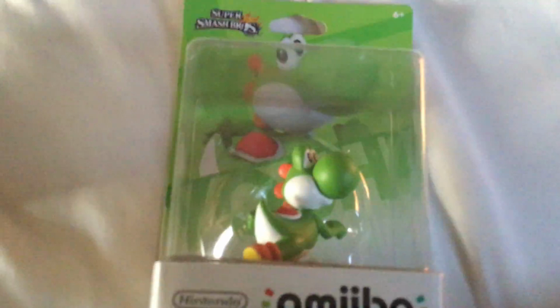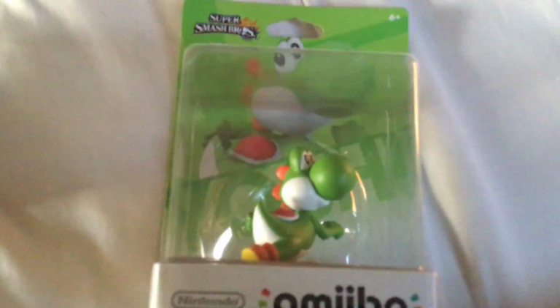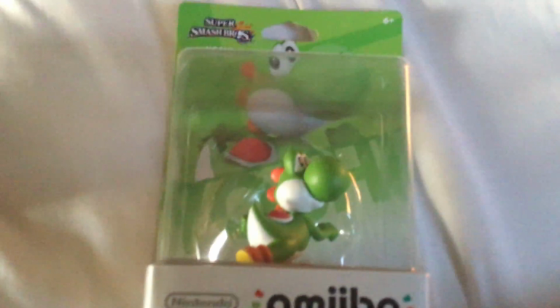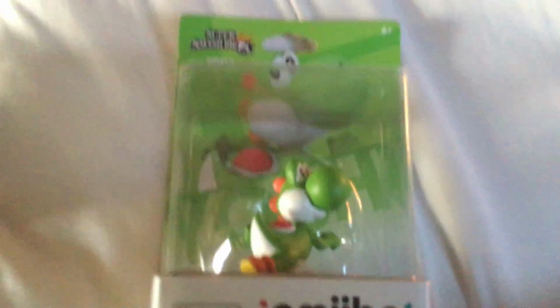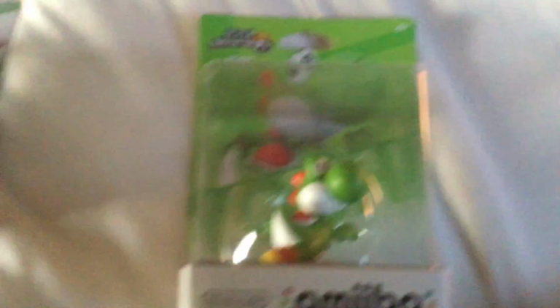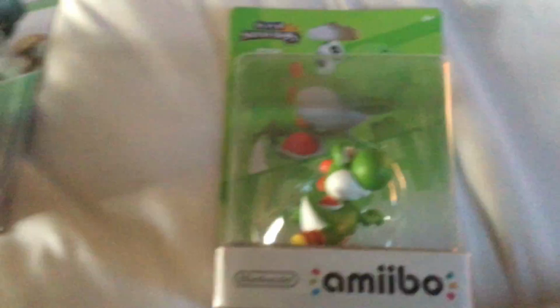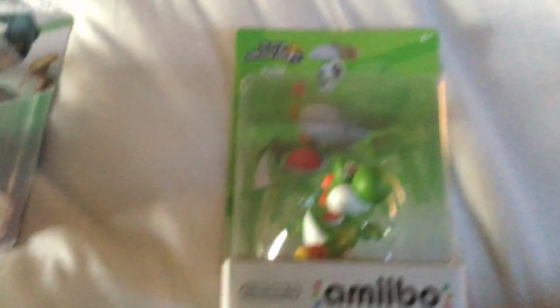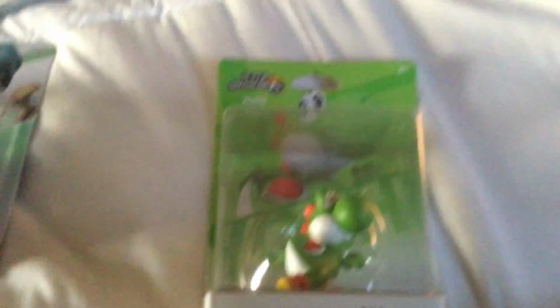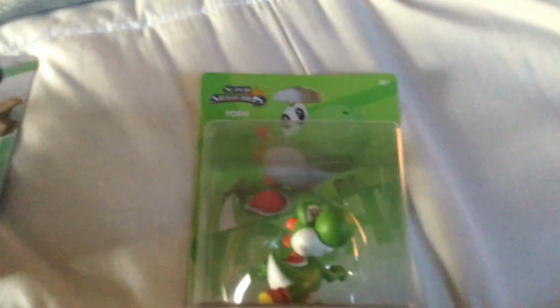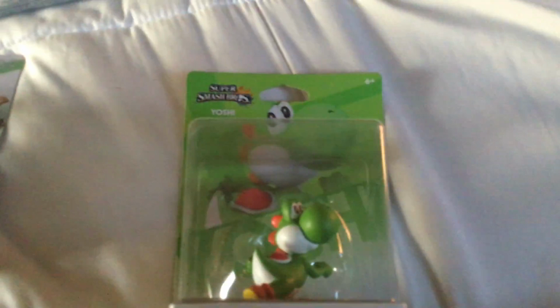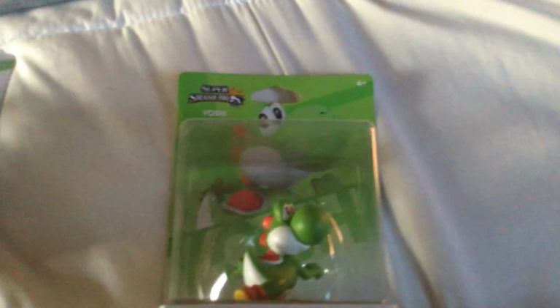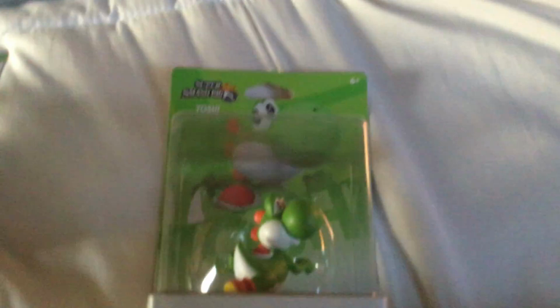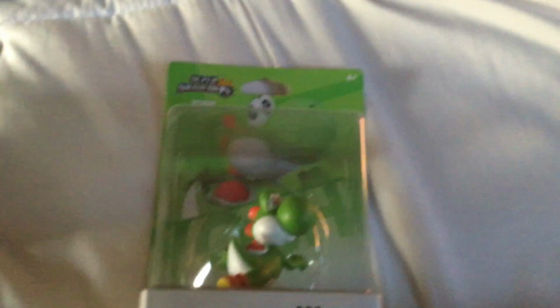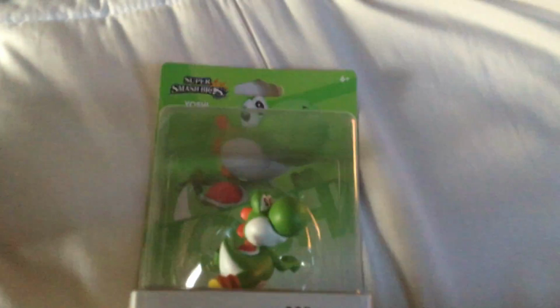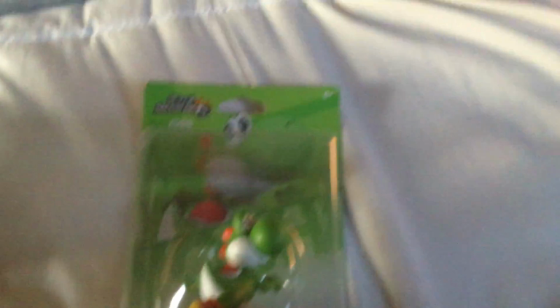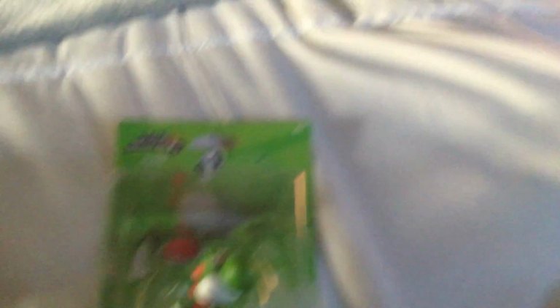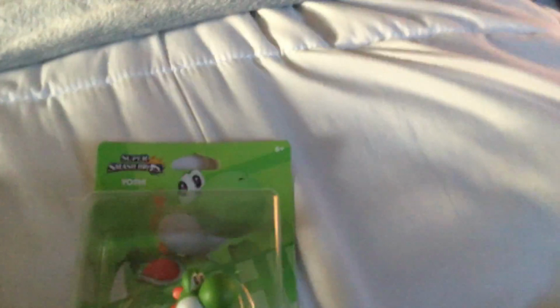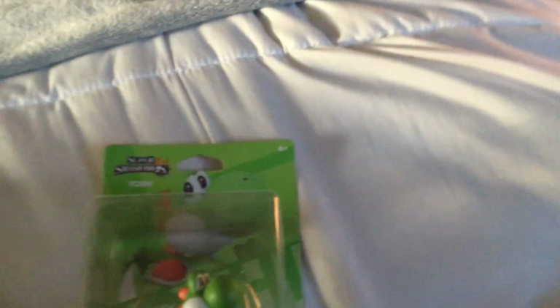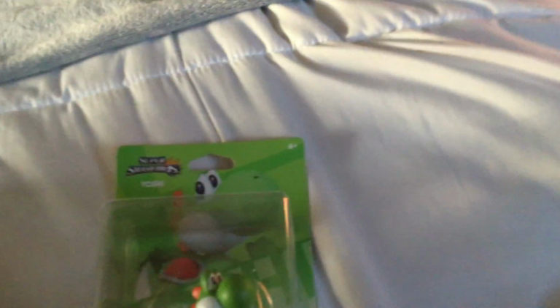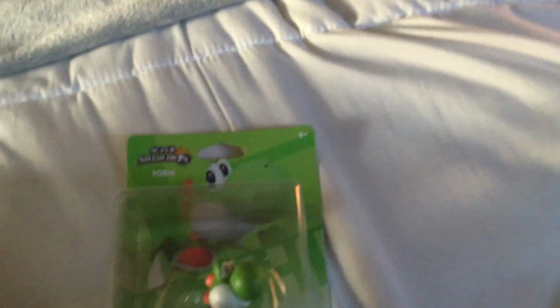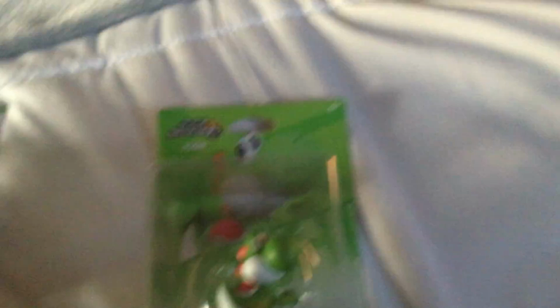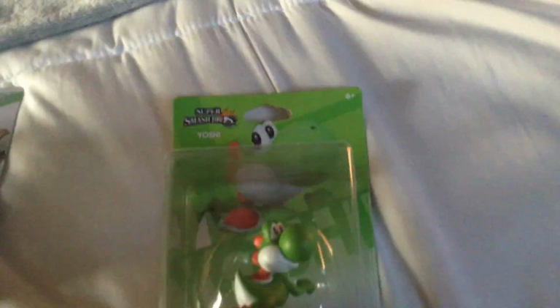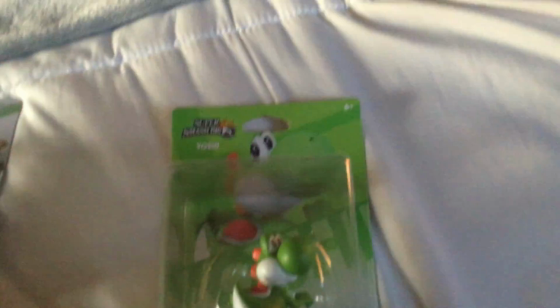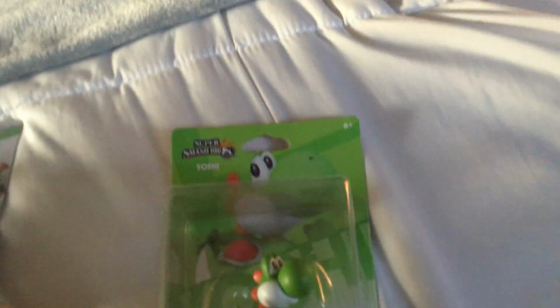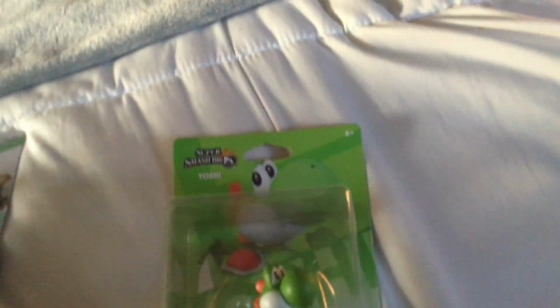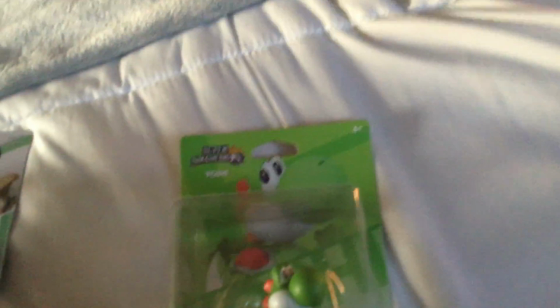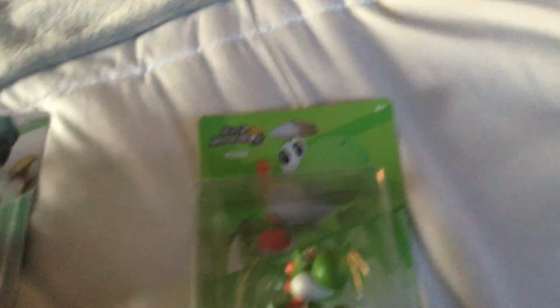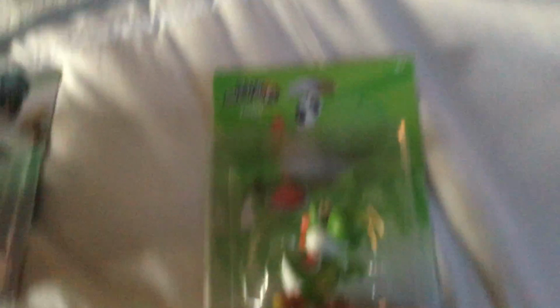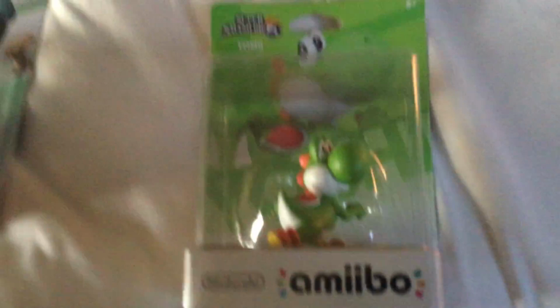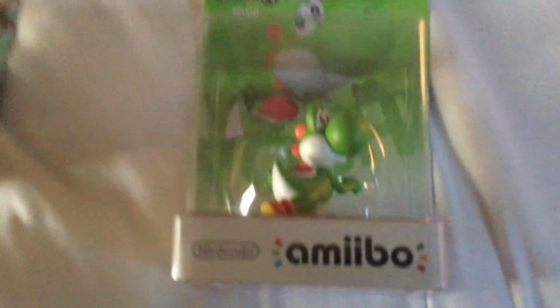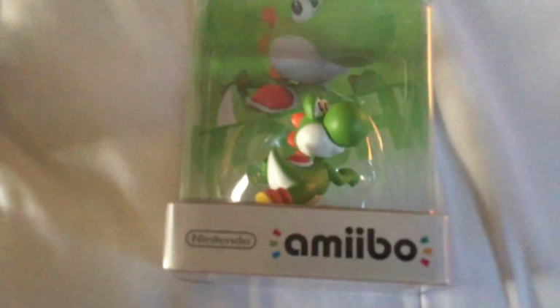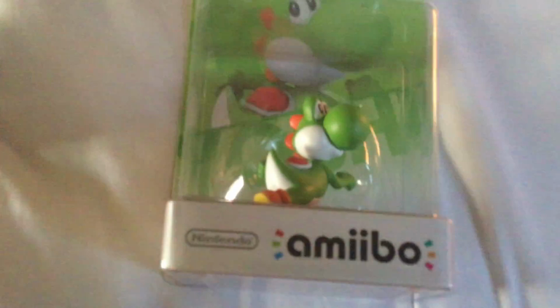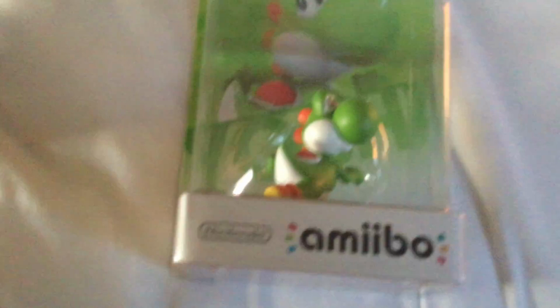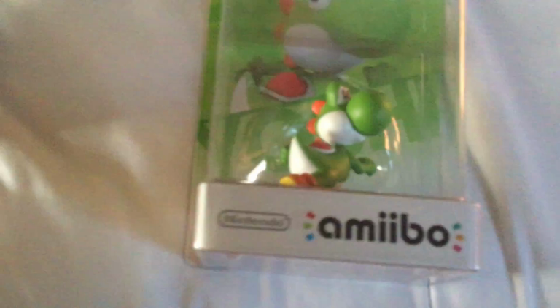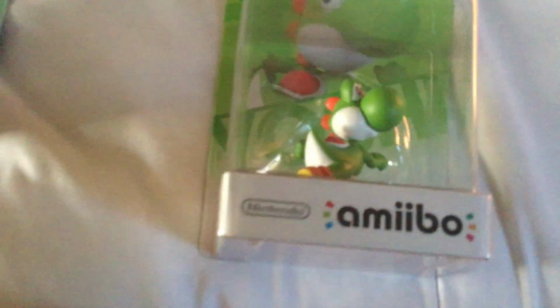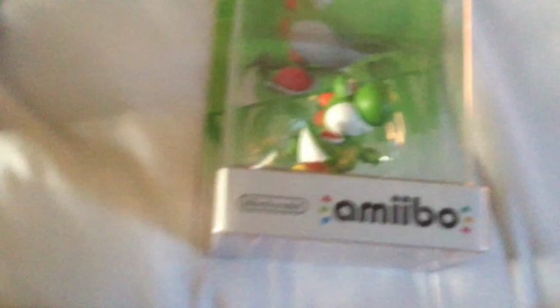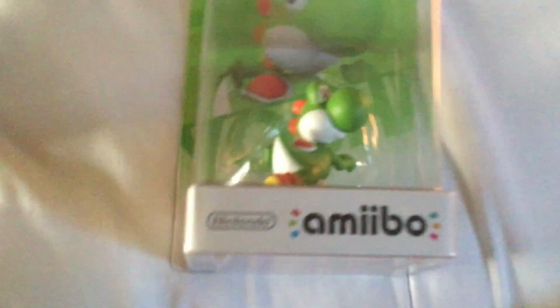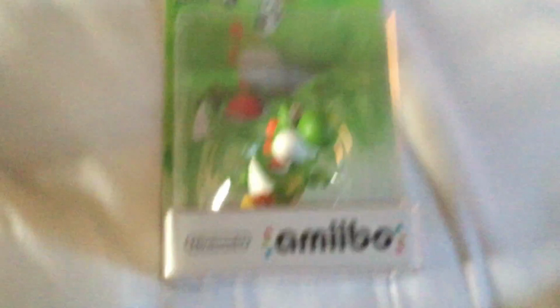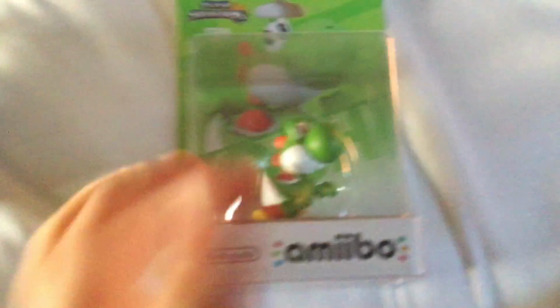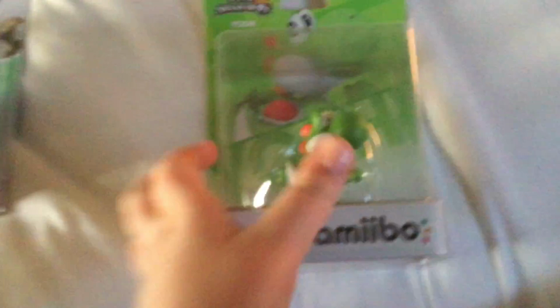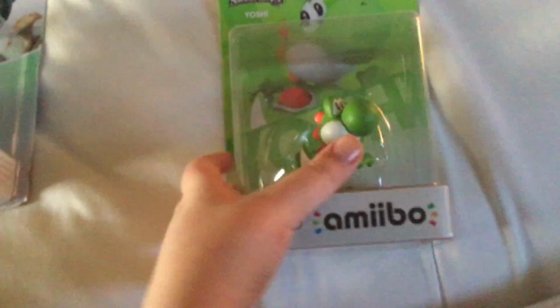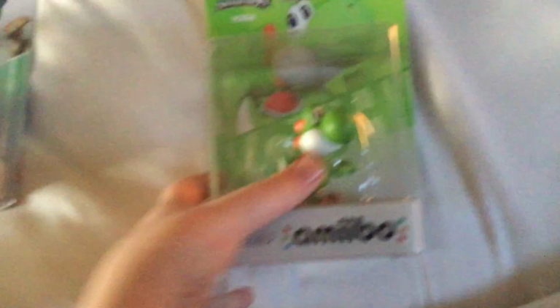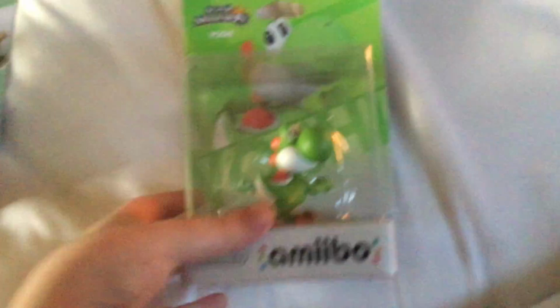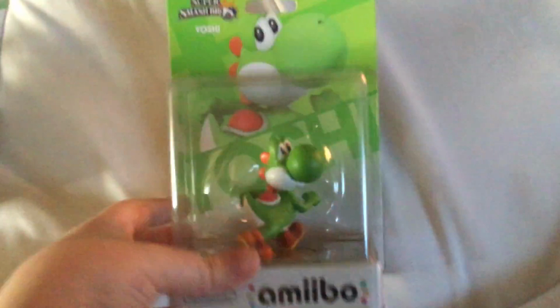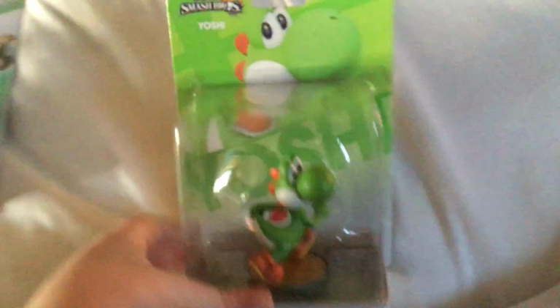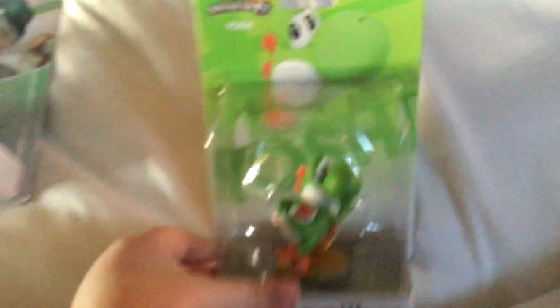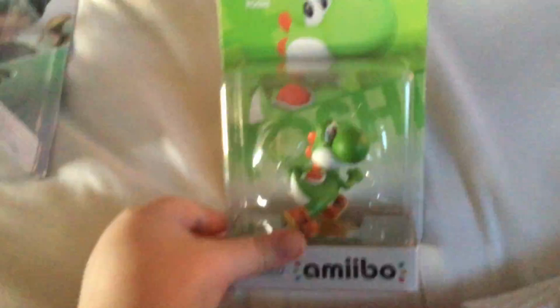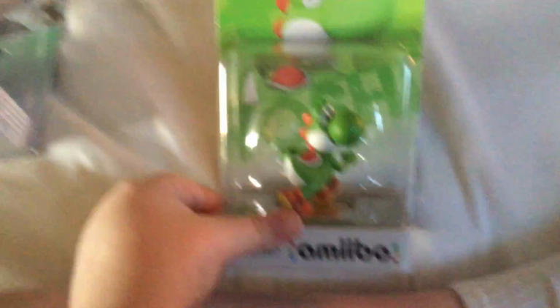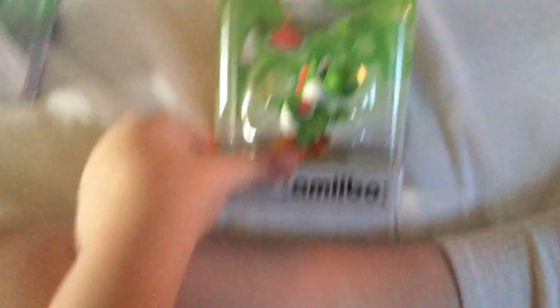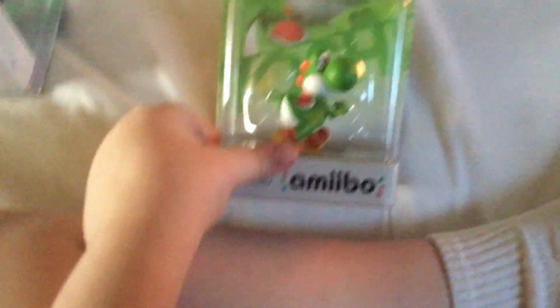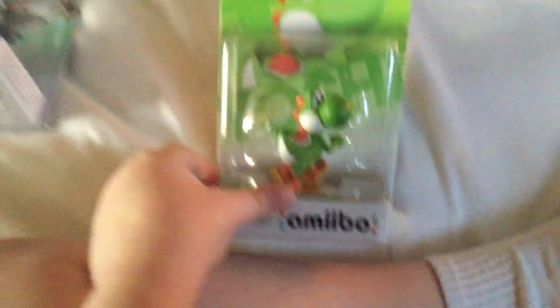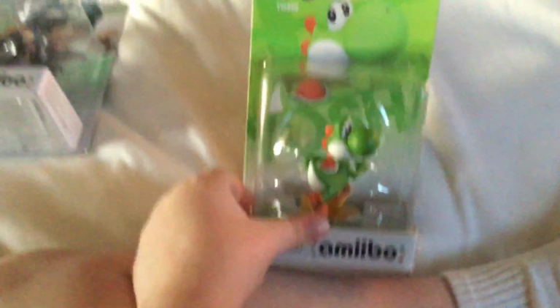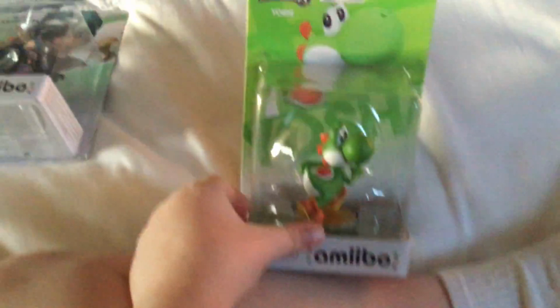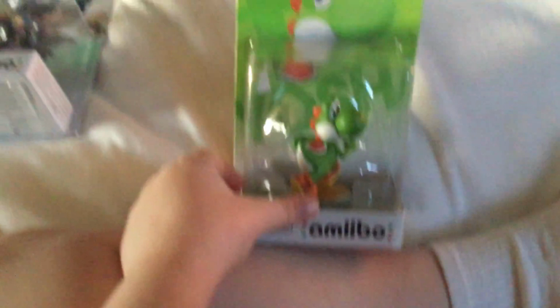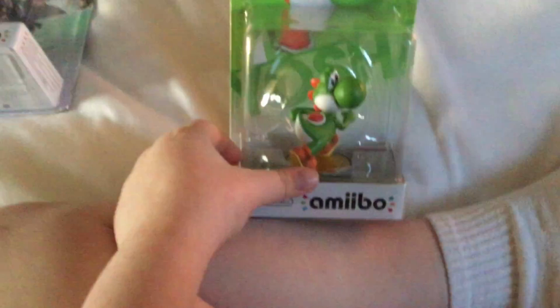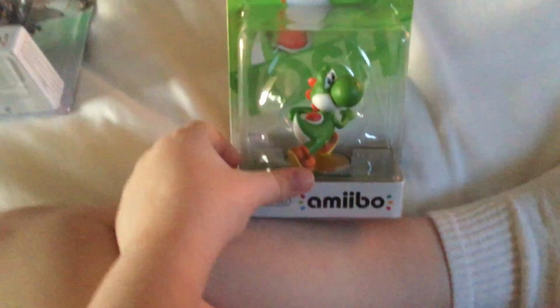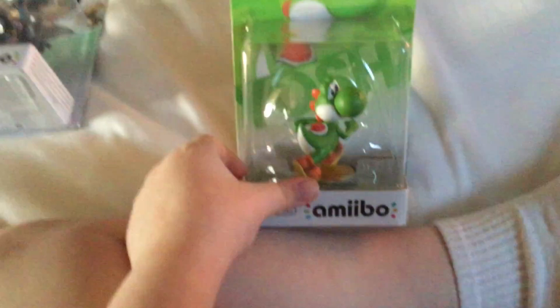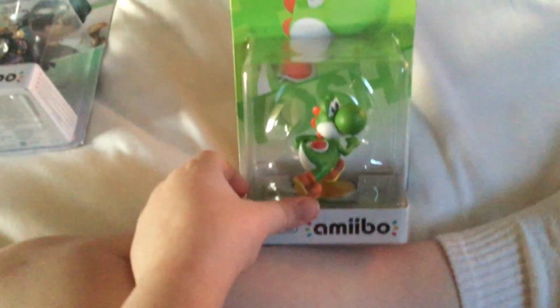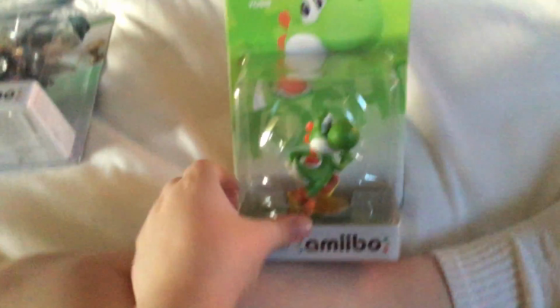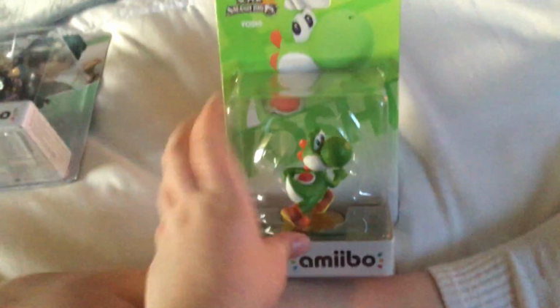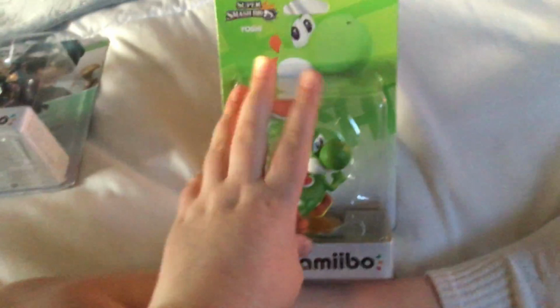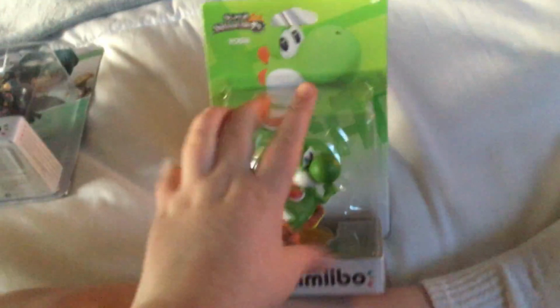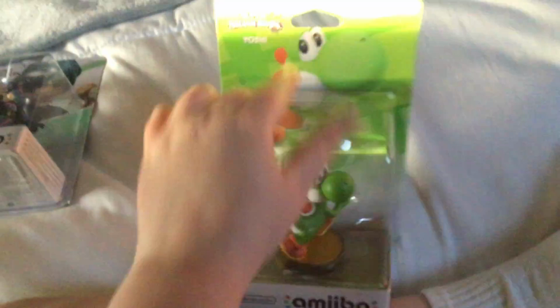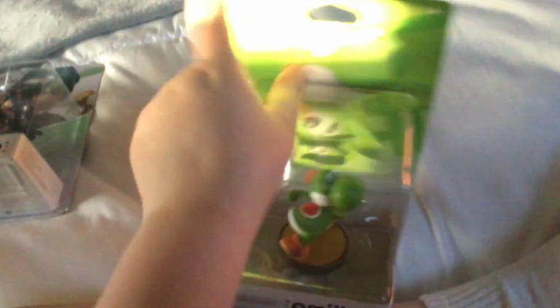Hey guys, Alex here, and welcome to the 99th Amiibo Unboxing. We're going to unbox Yoshi.